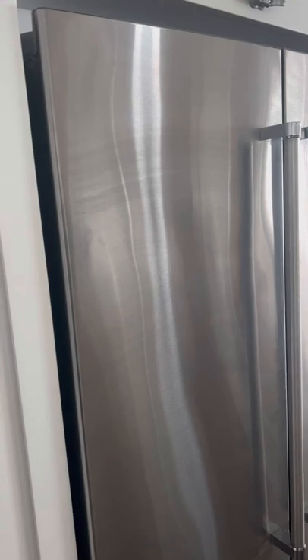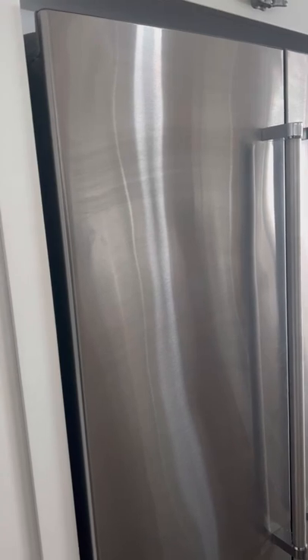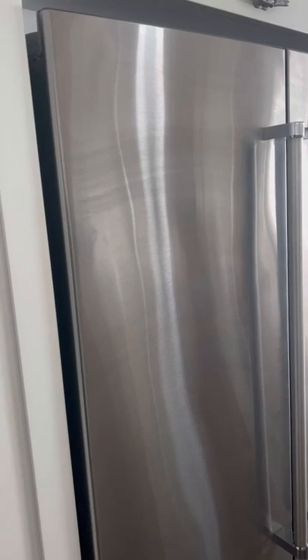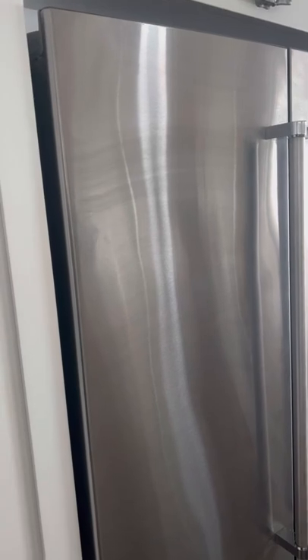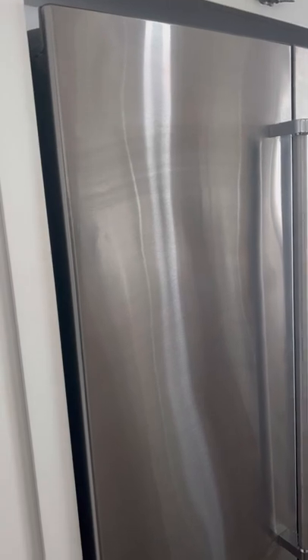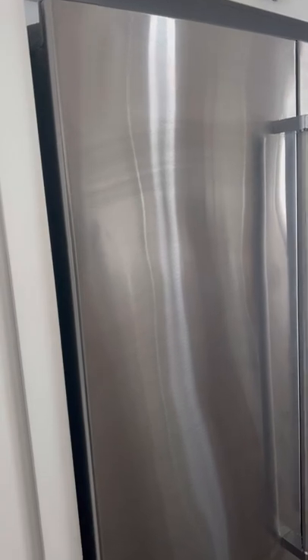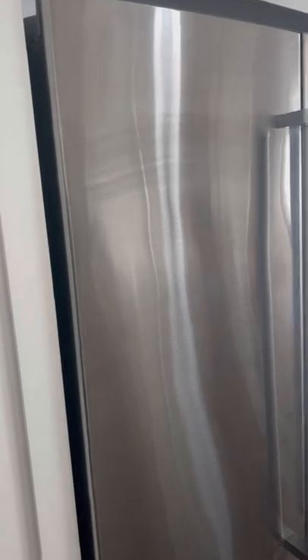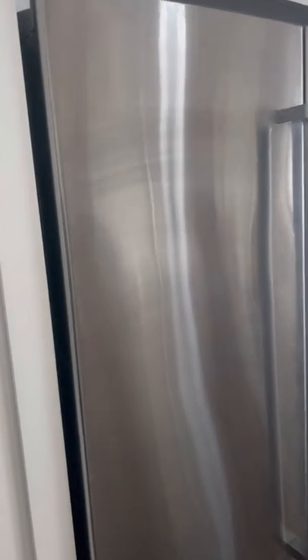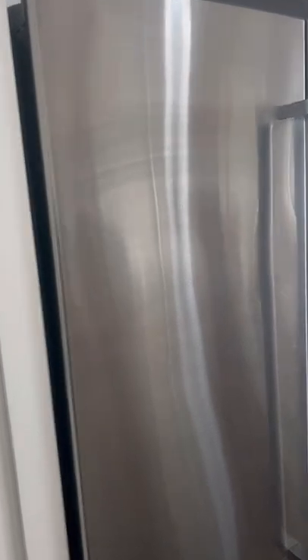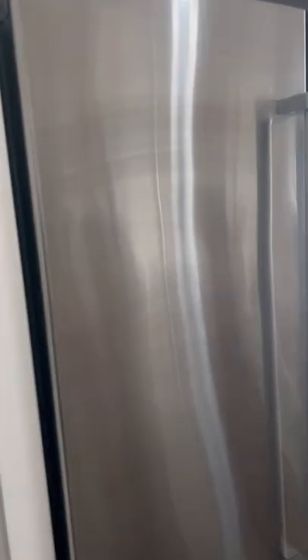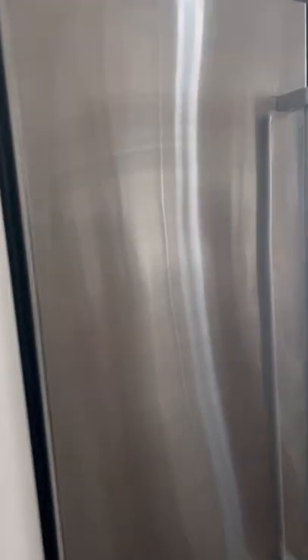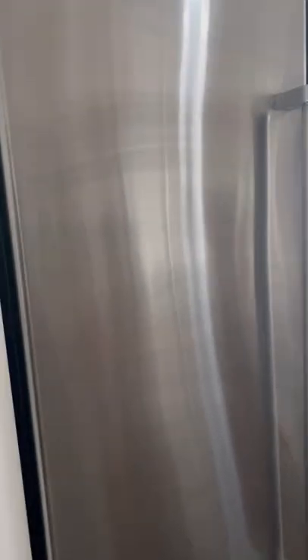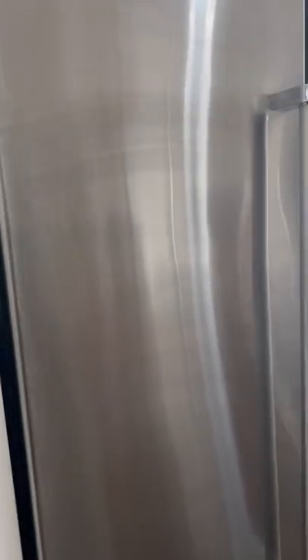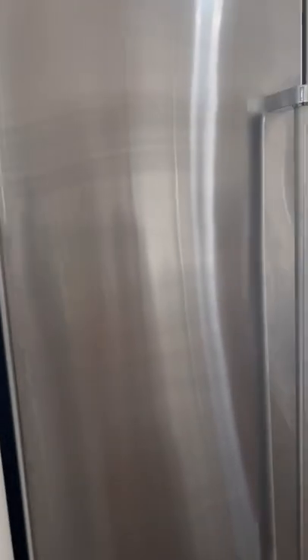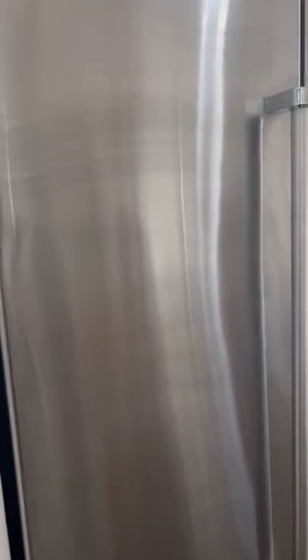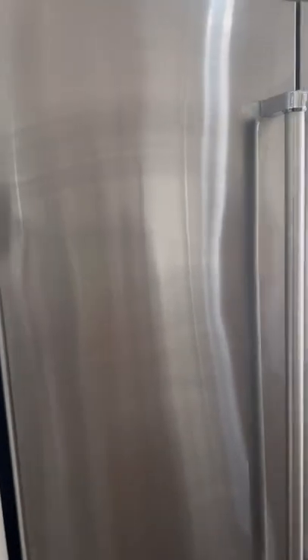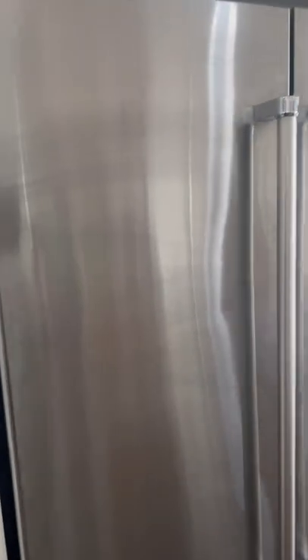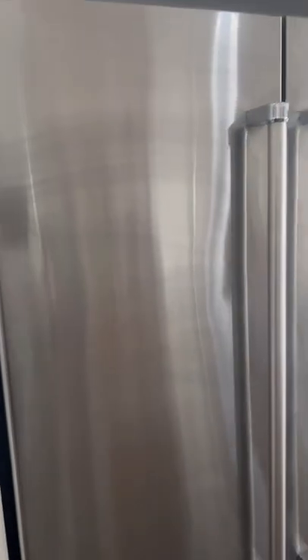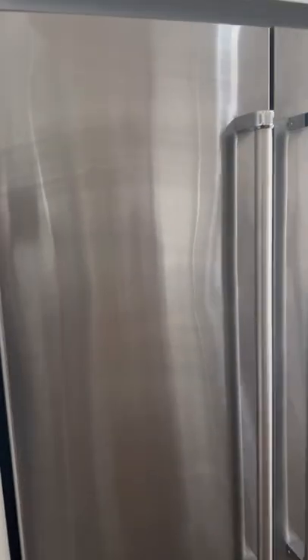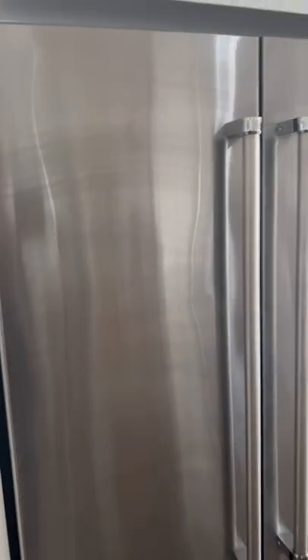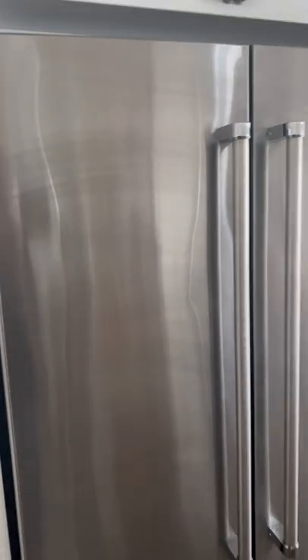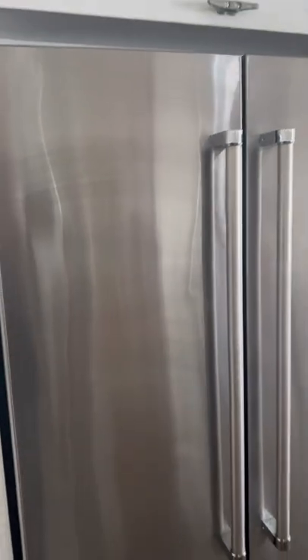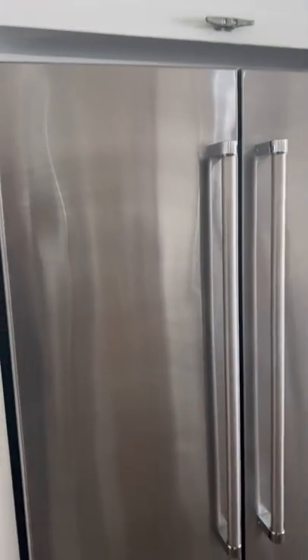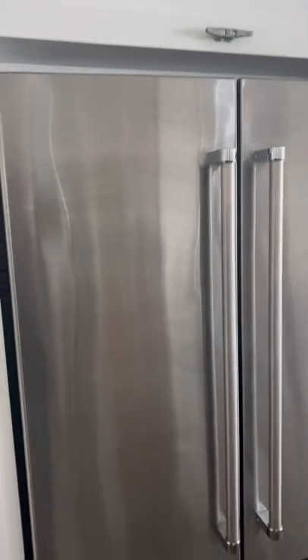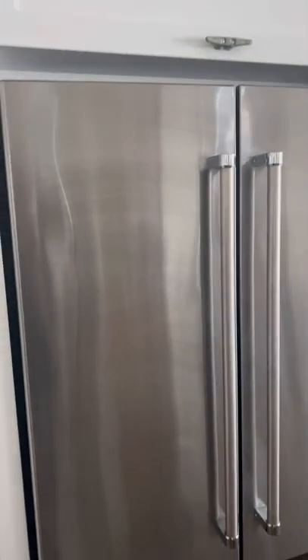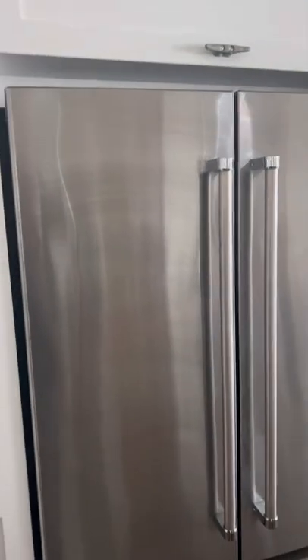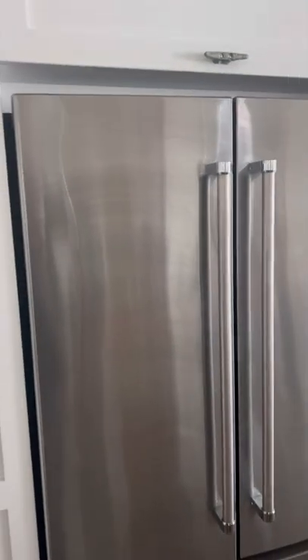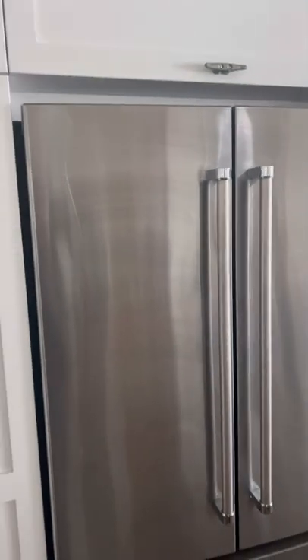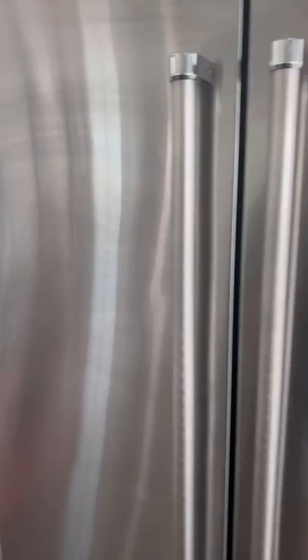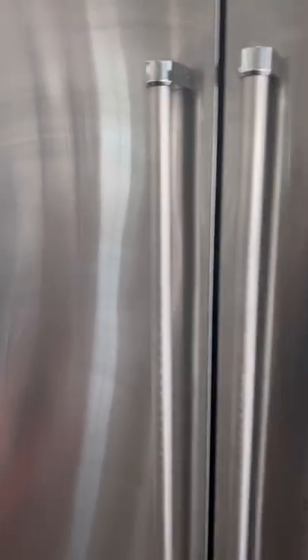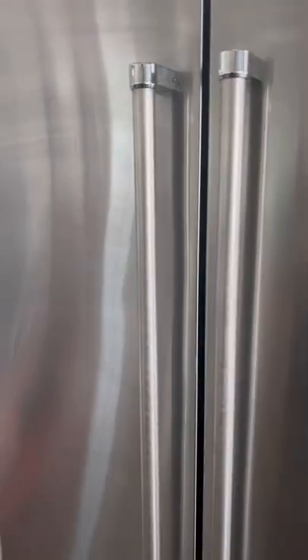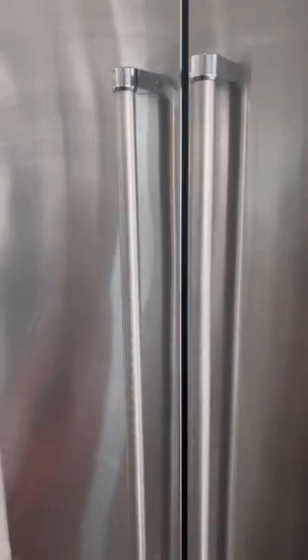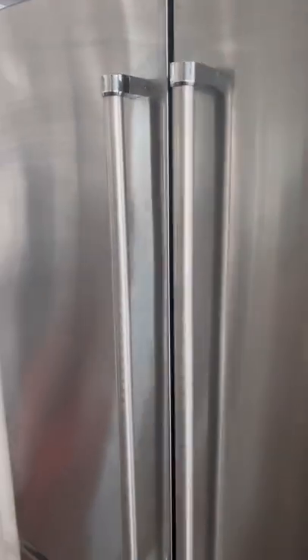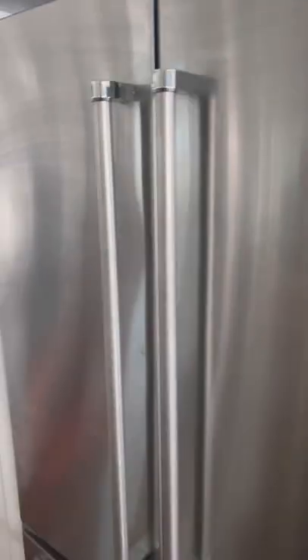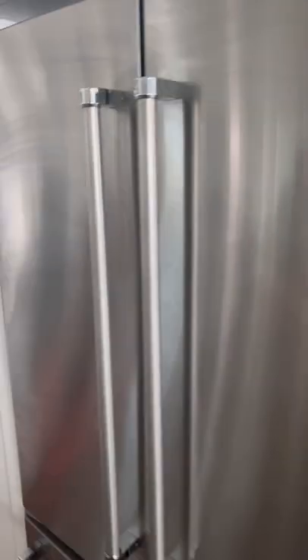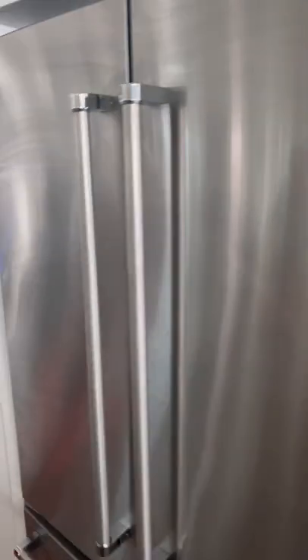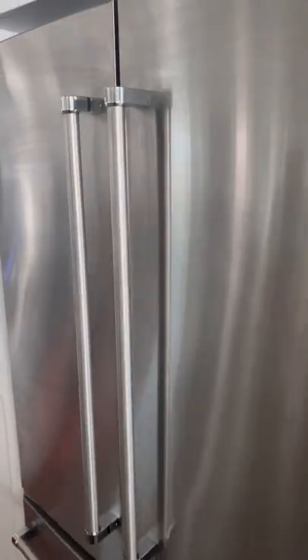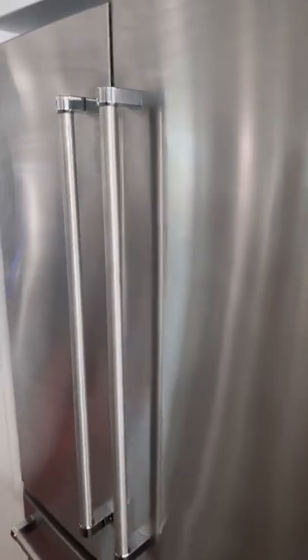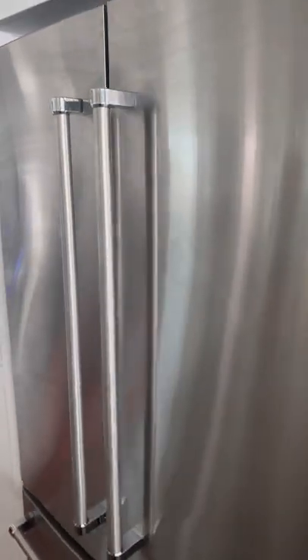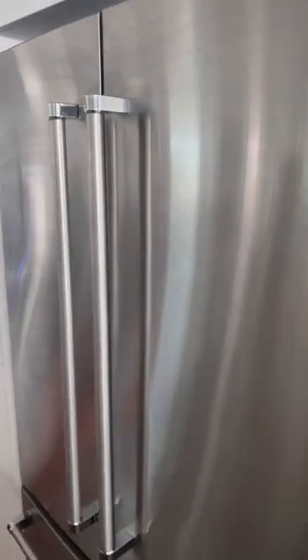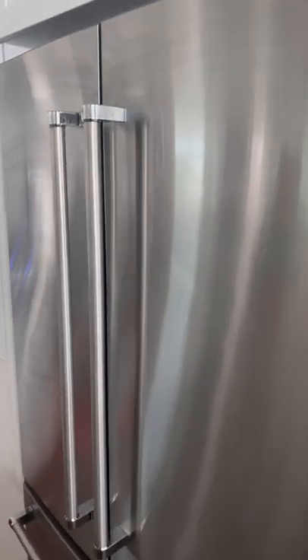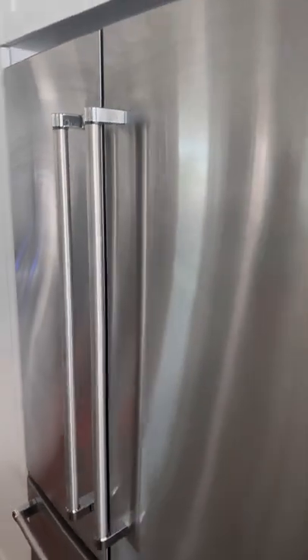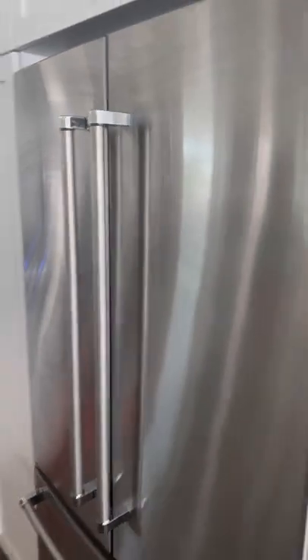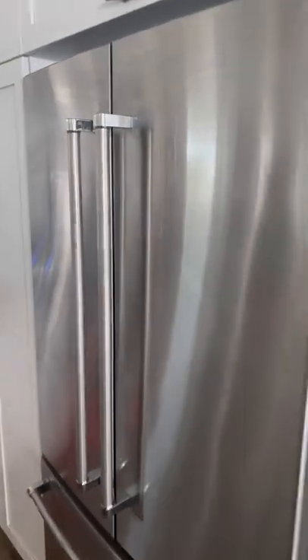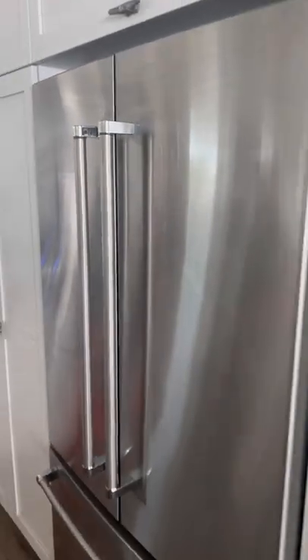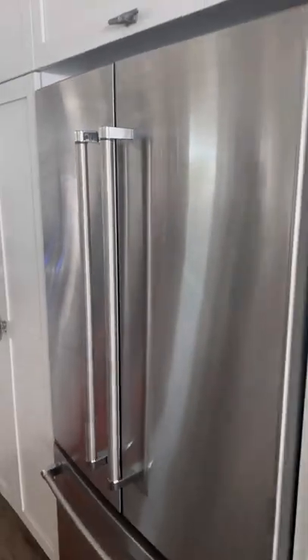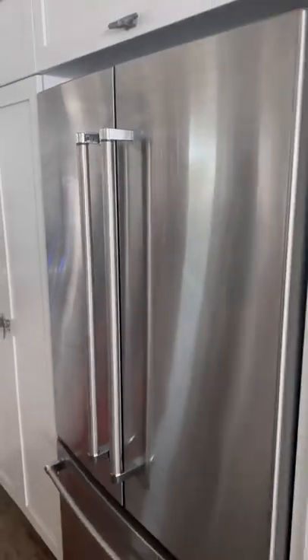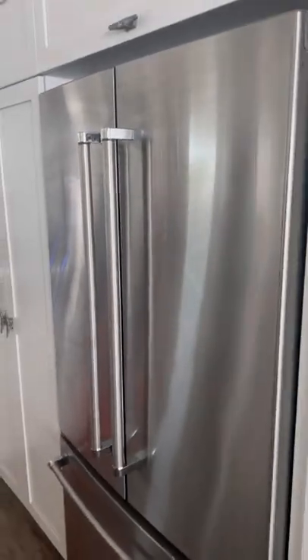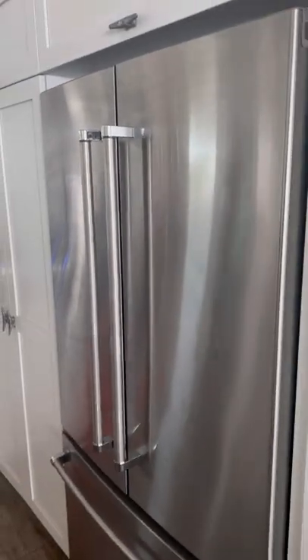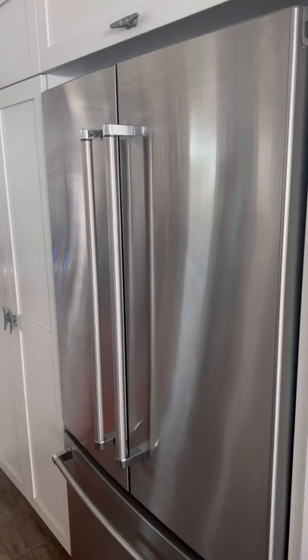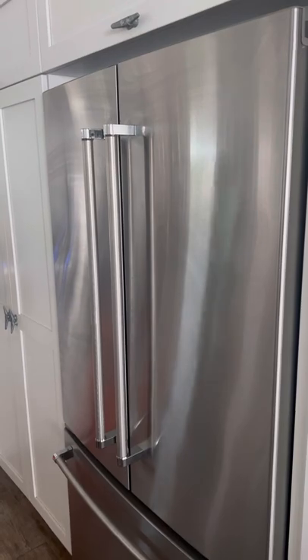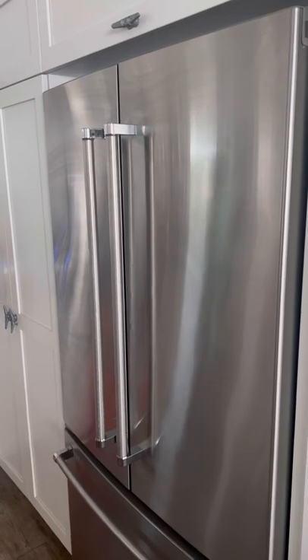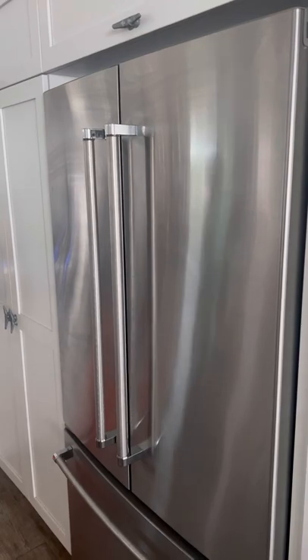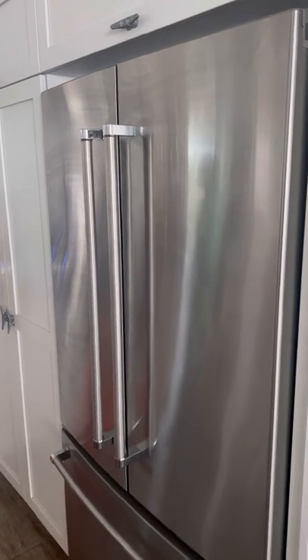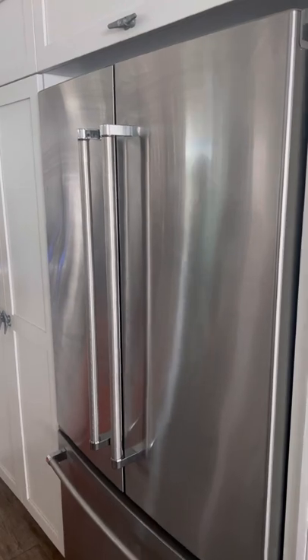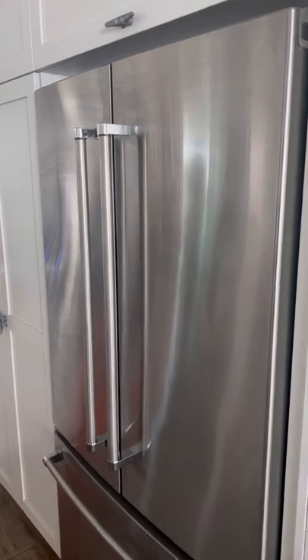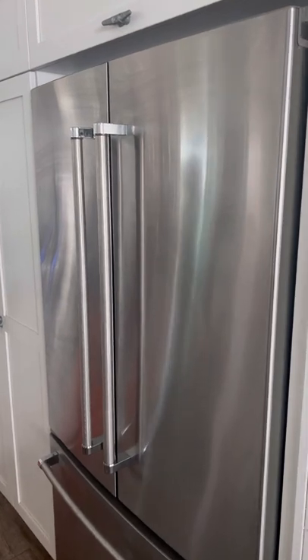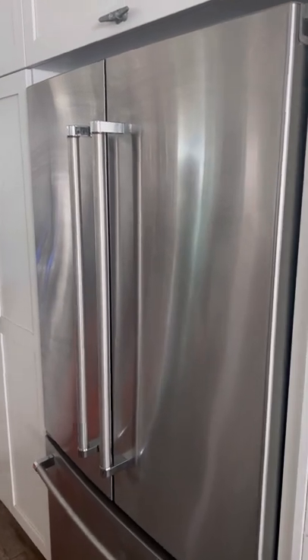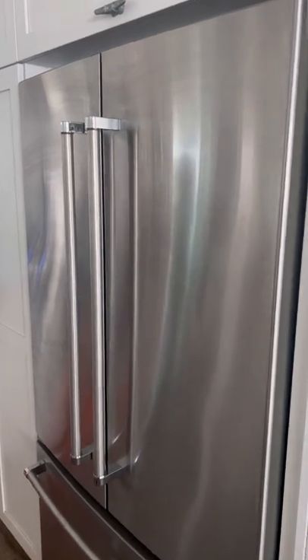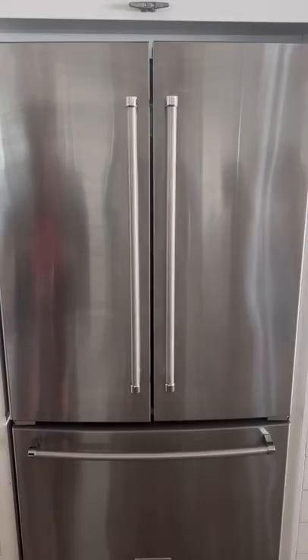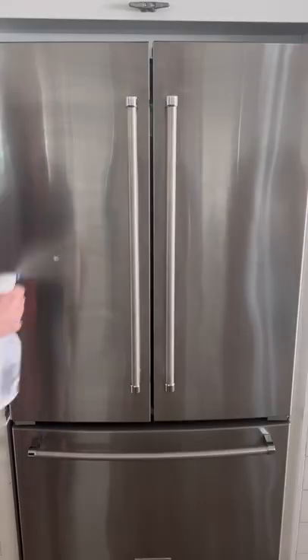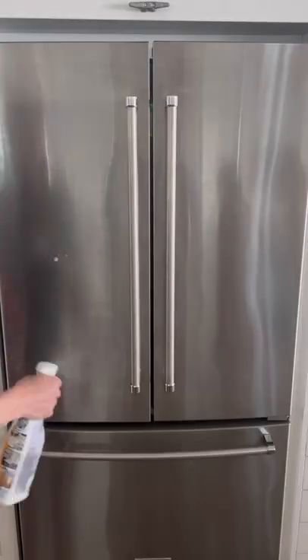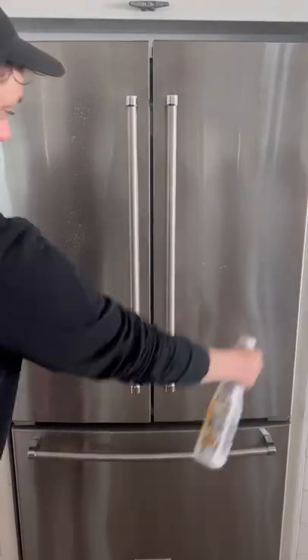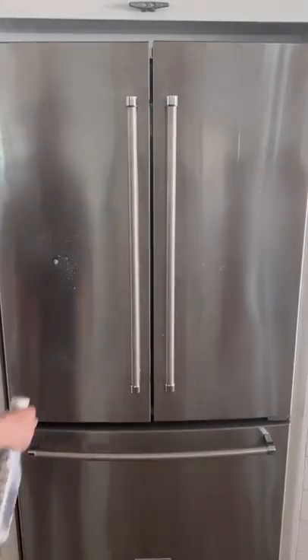Does stainless steel get streaky for you after cleaning? This particular fridge was at a rental I recently stayed at. It was clean, but very streaky.